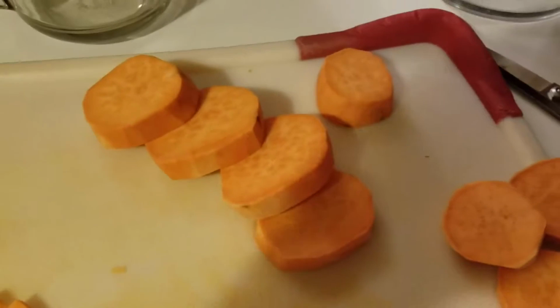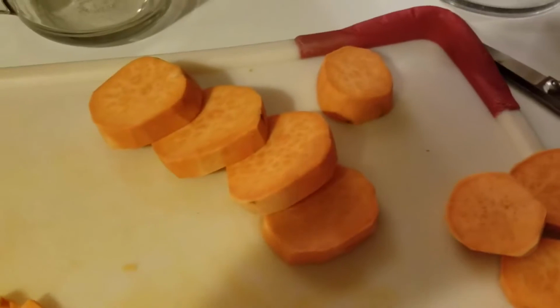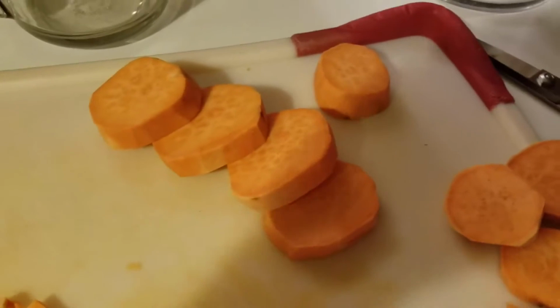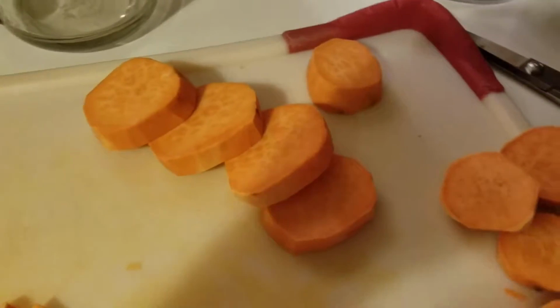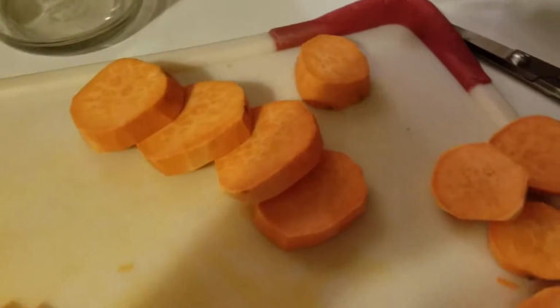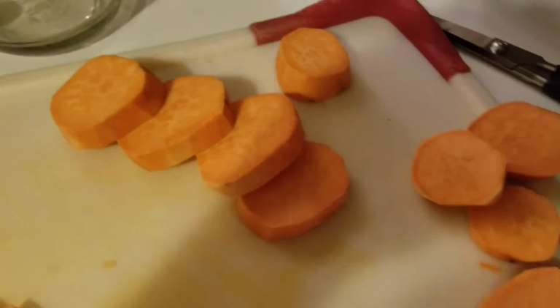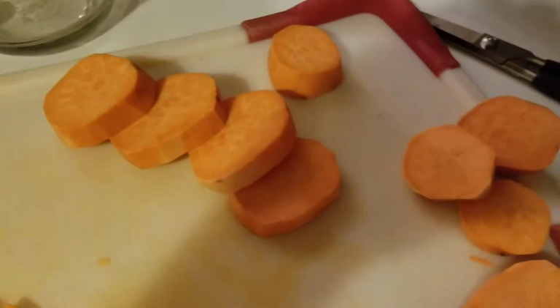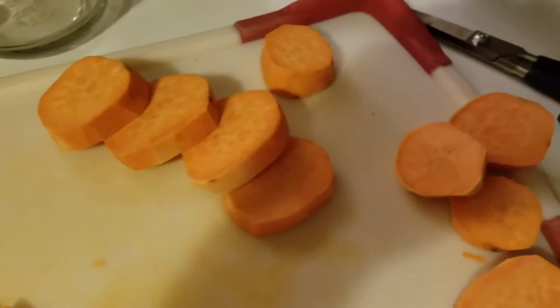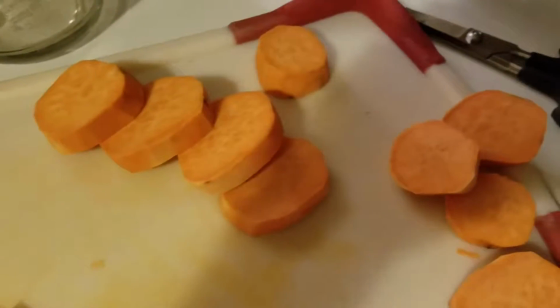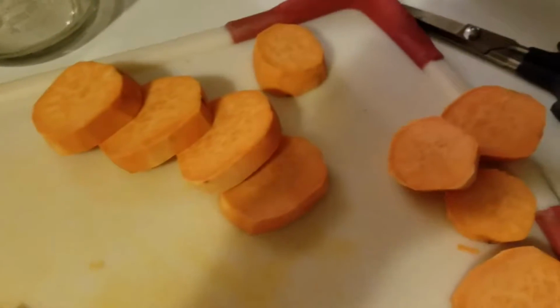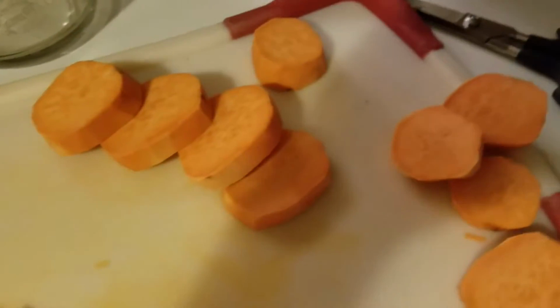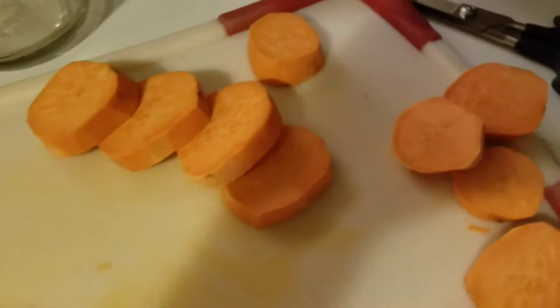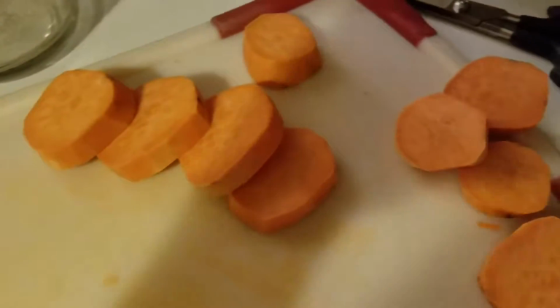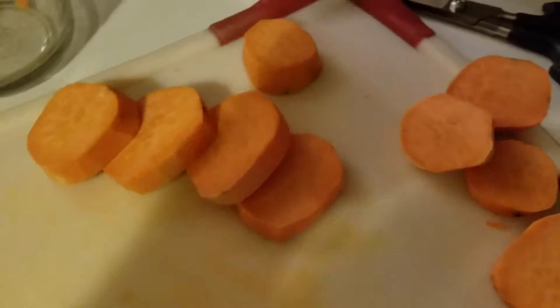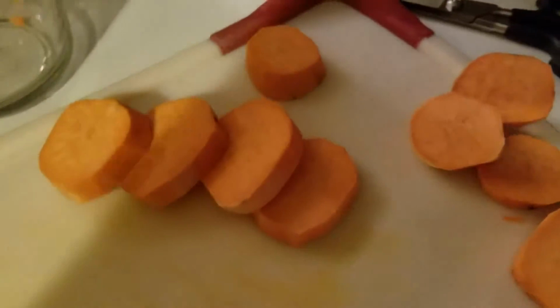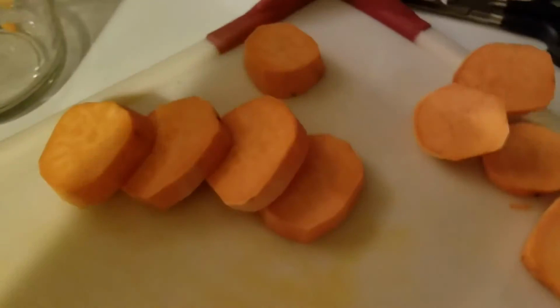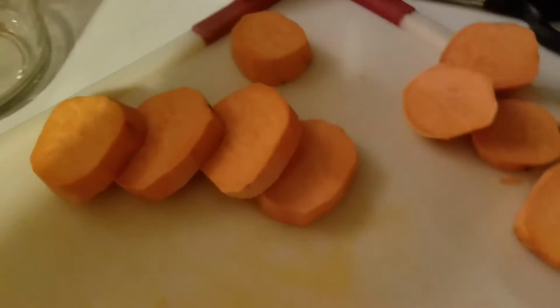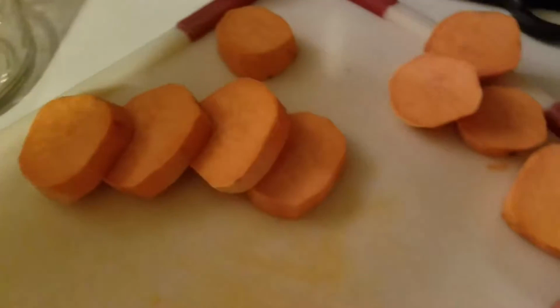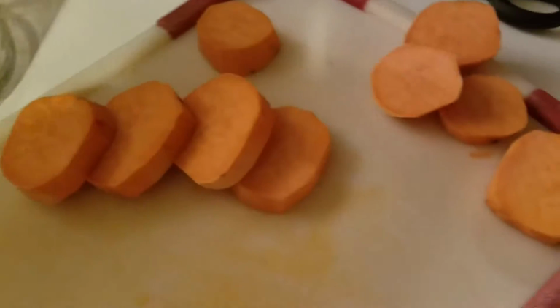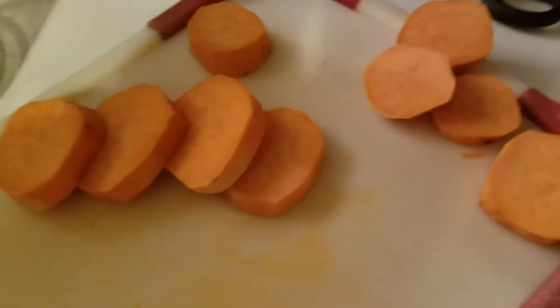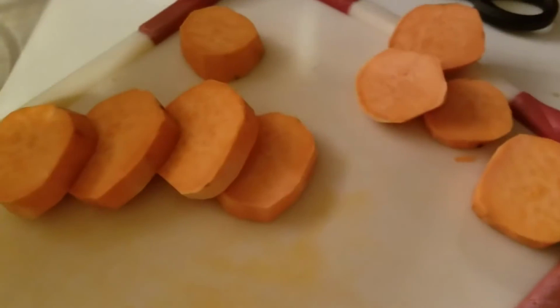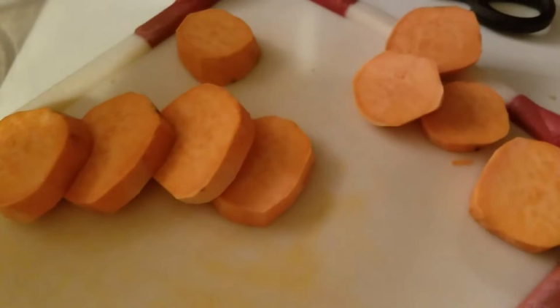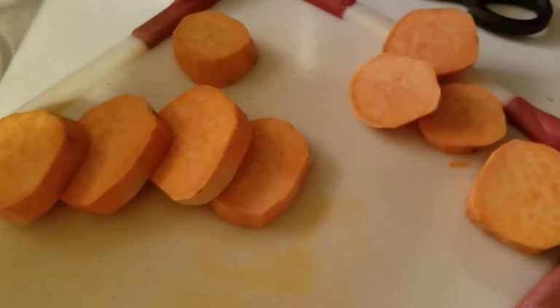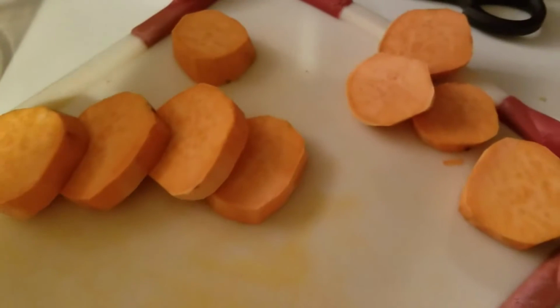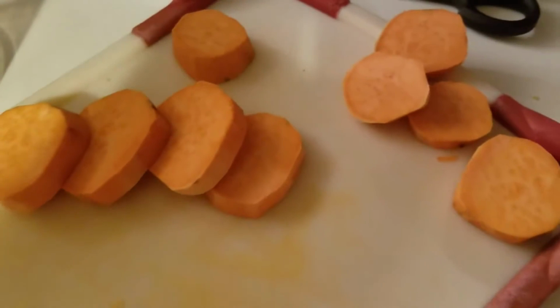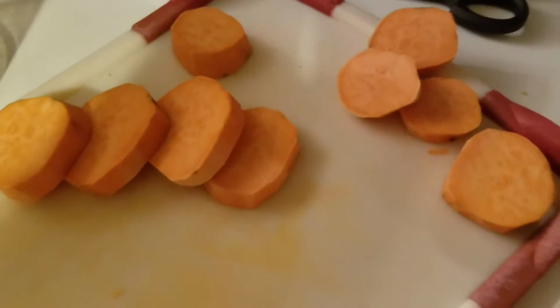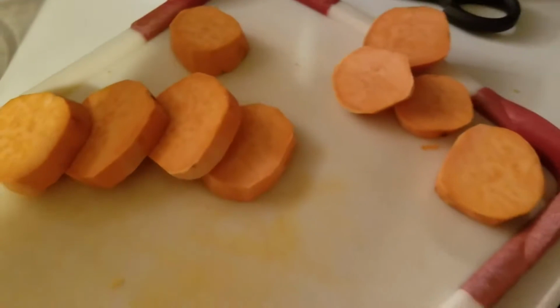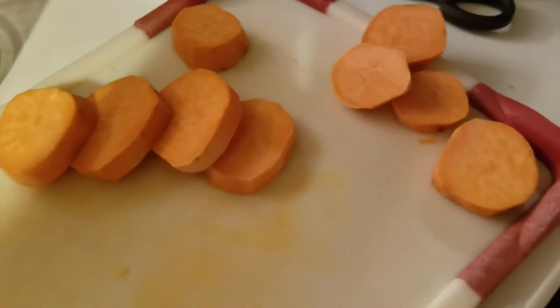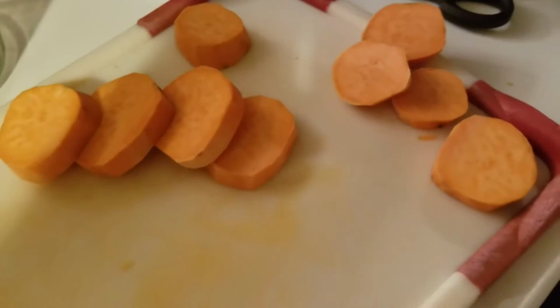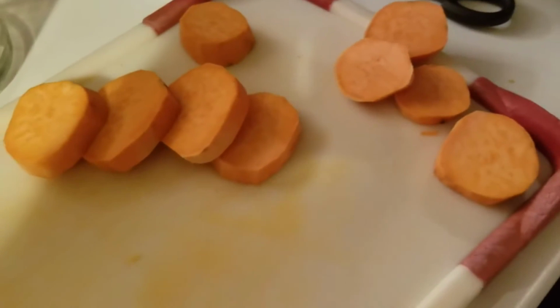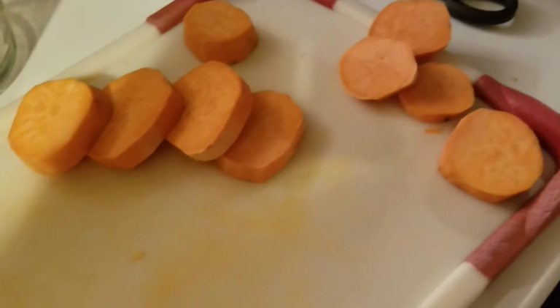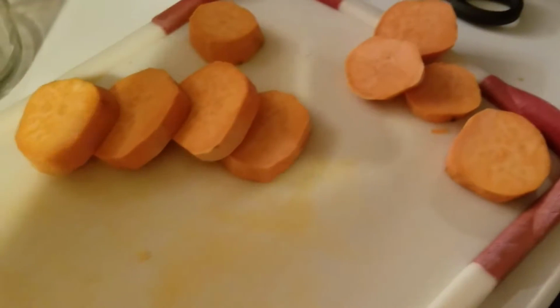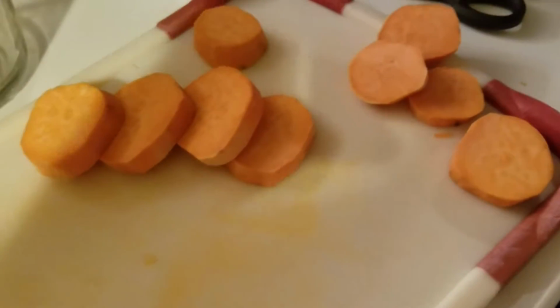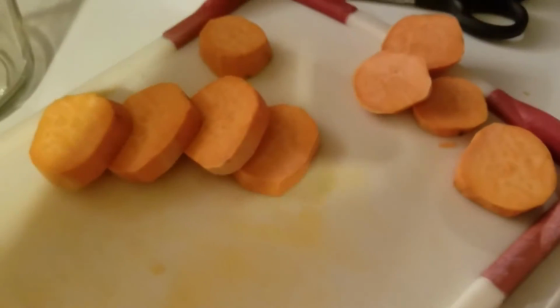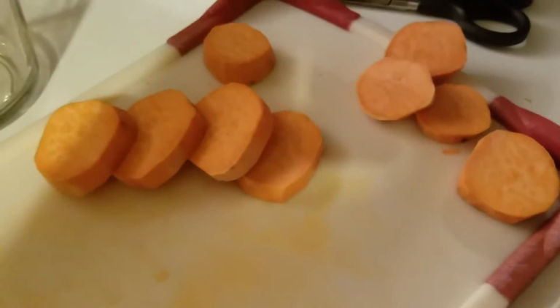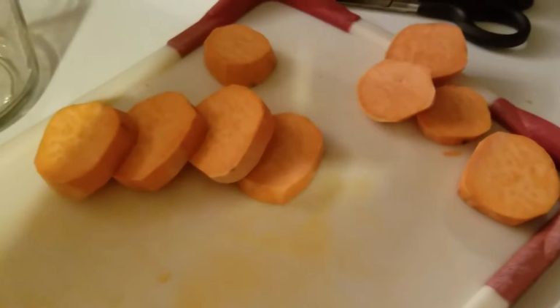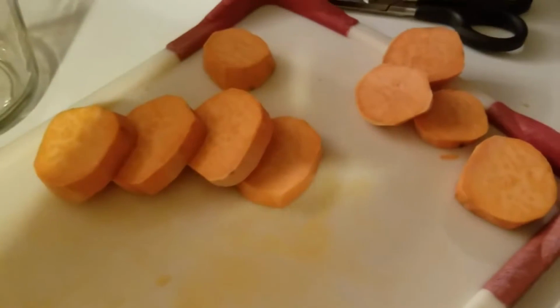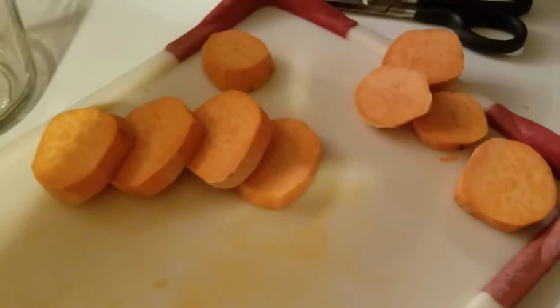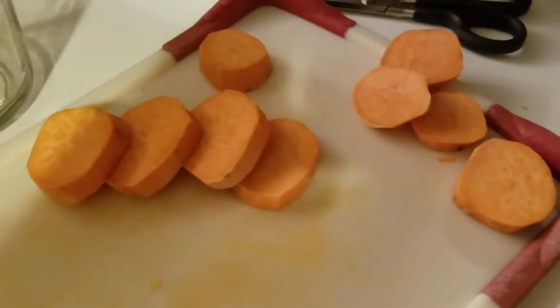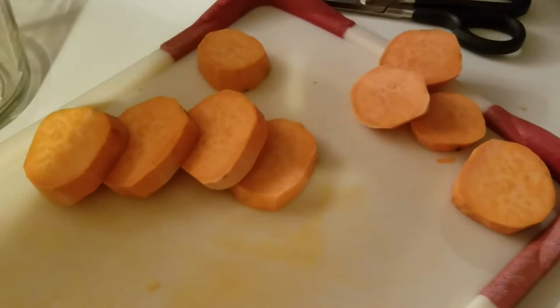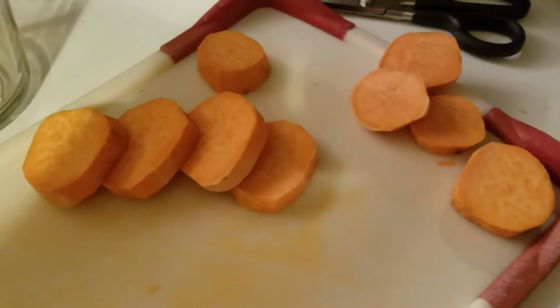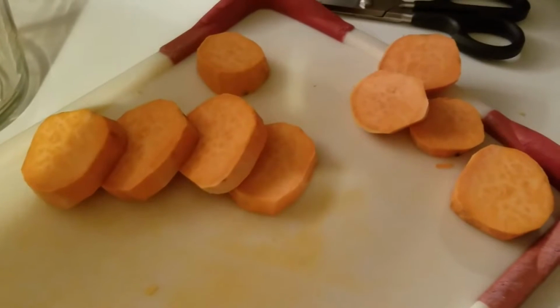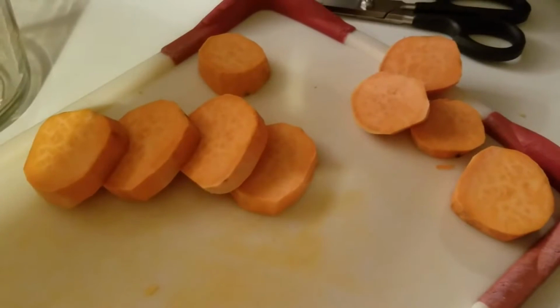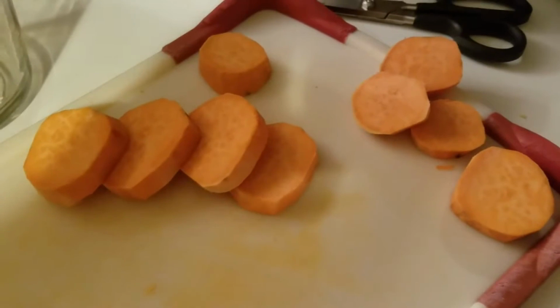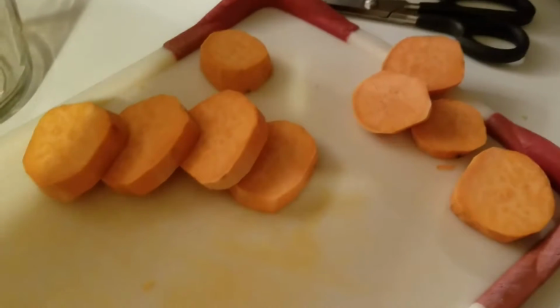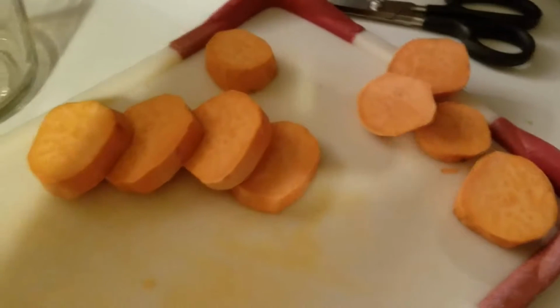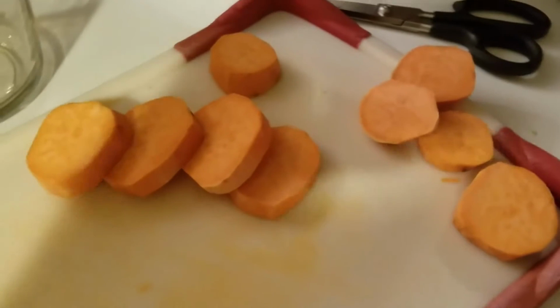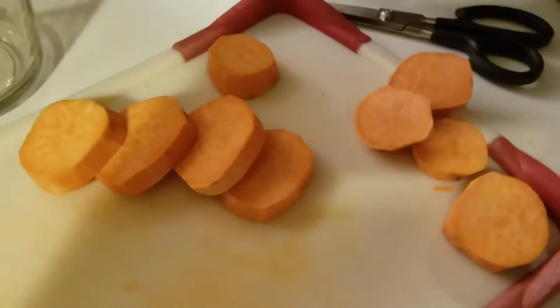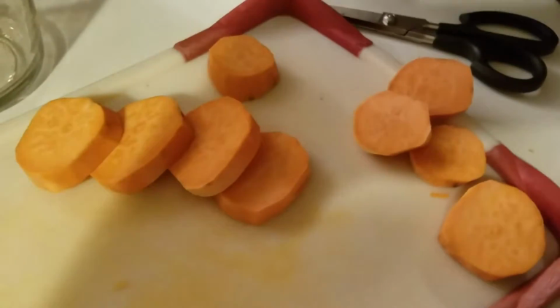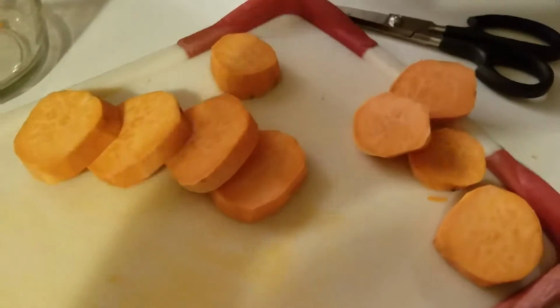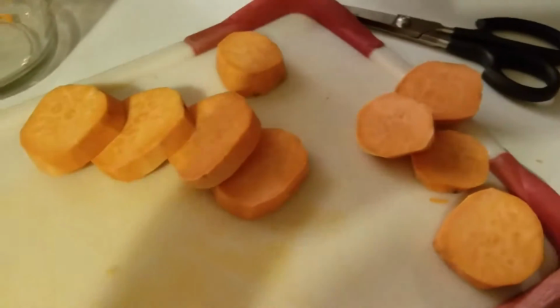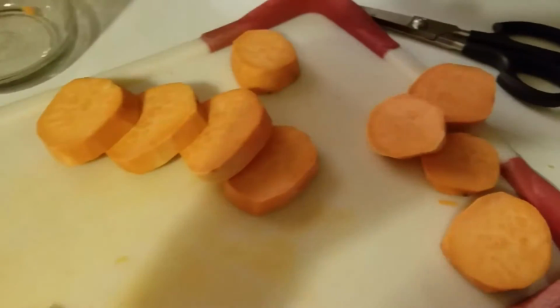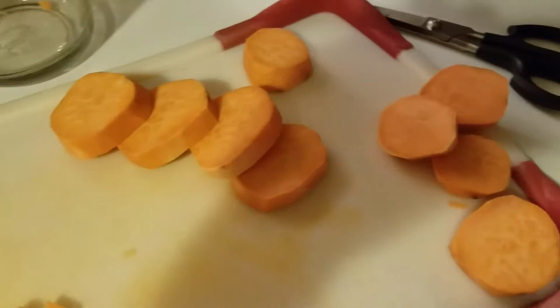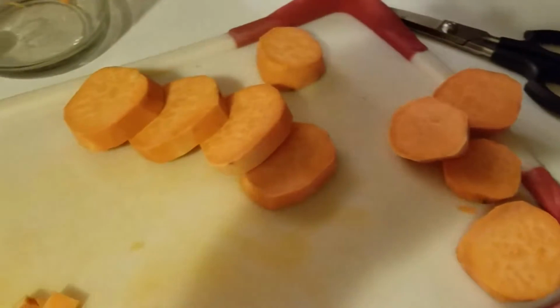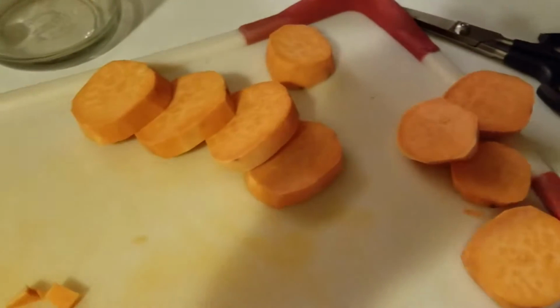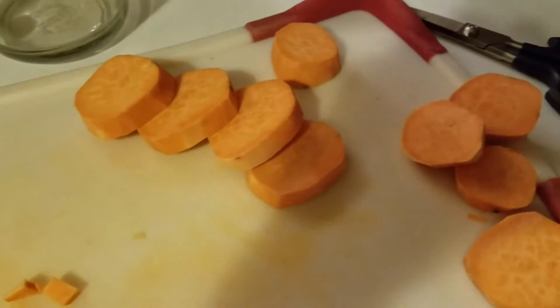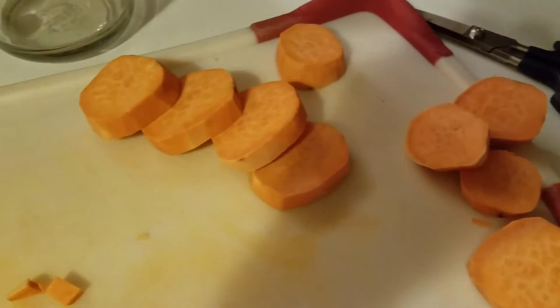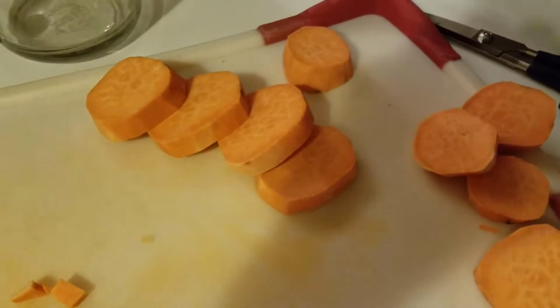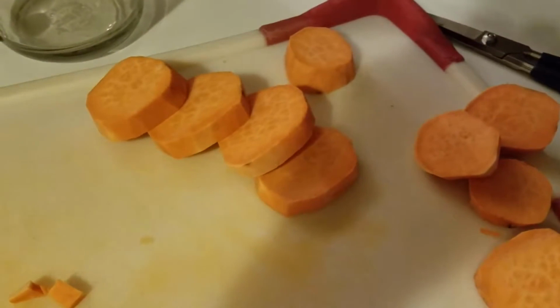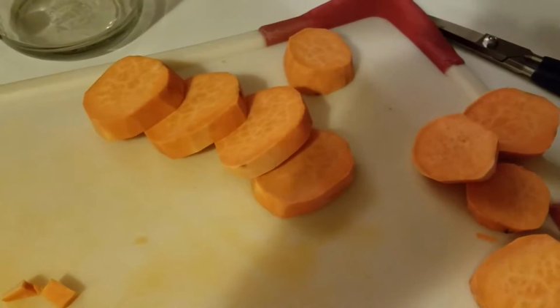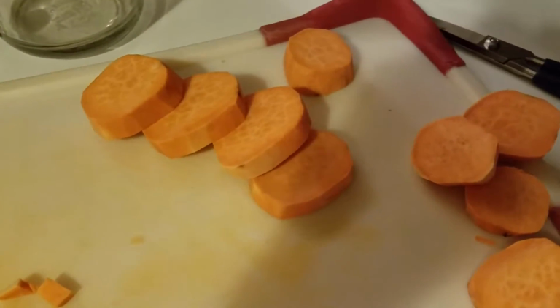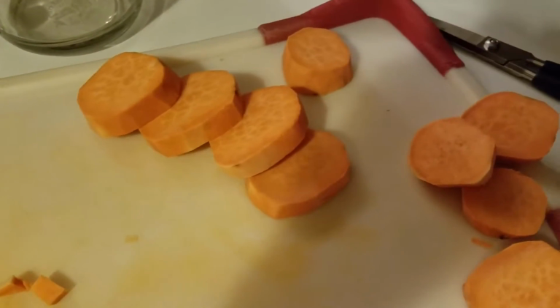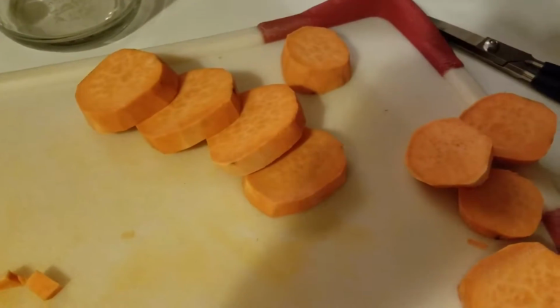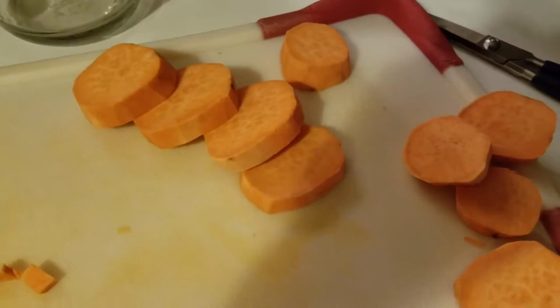This is my recipe for completely vegan yam curry — yams with curry sauce.